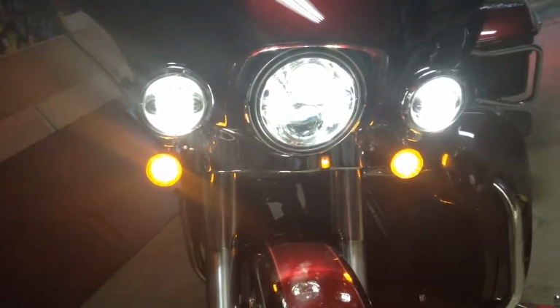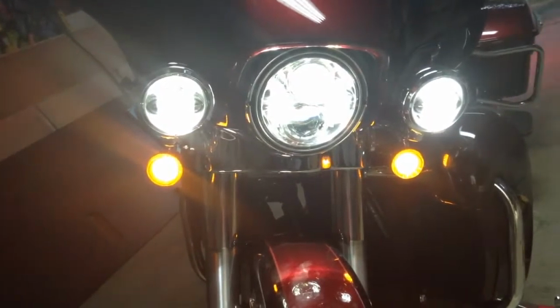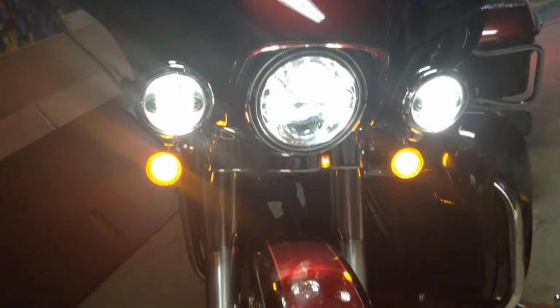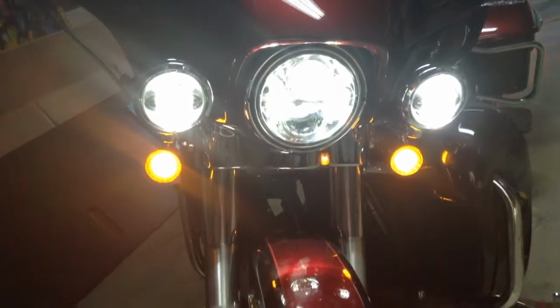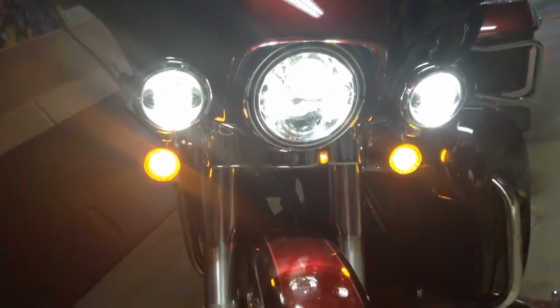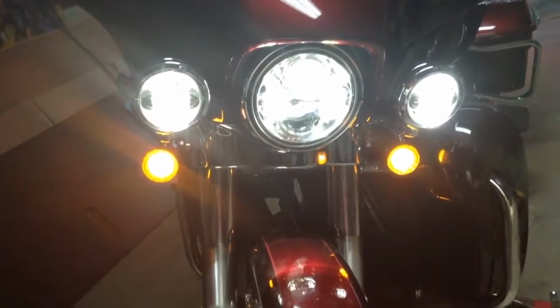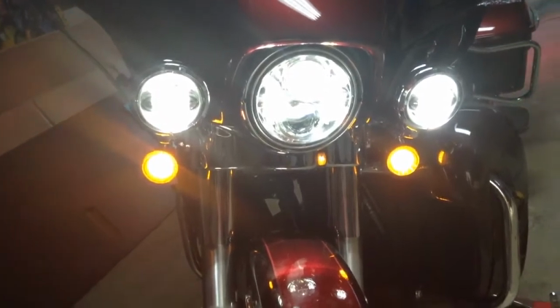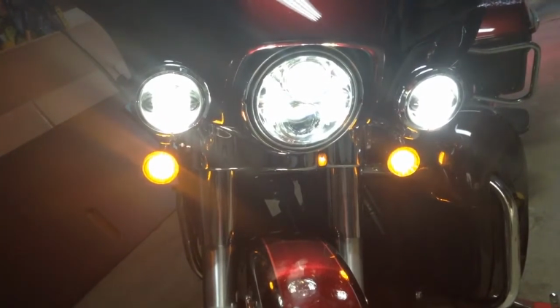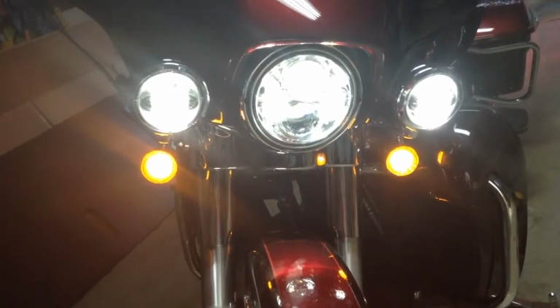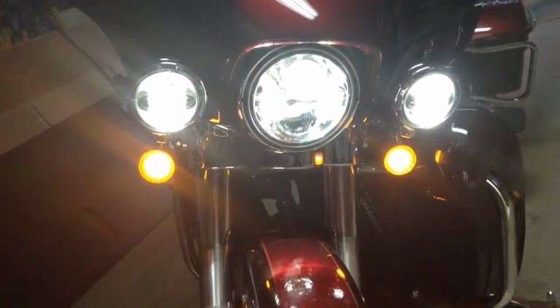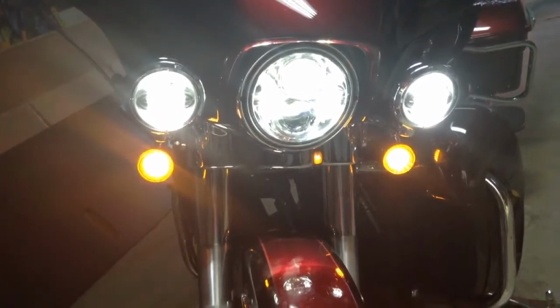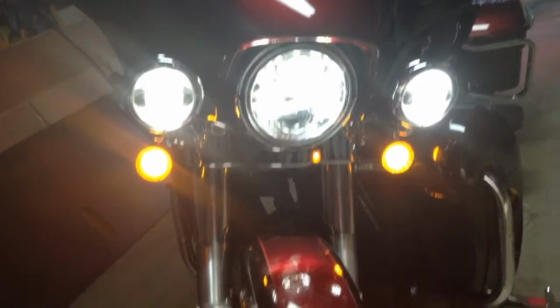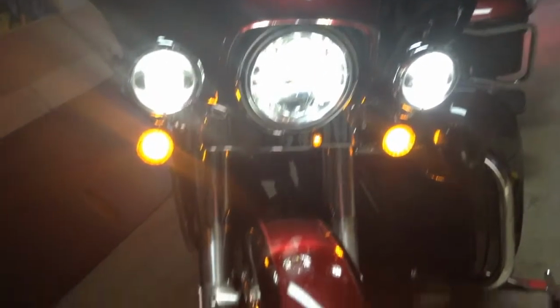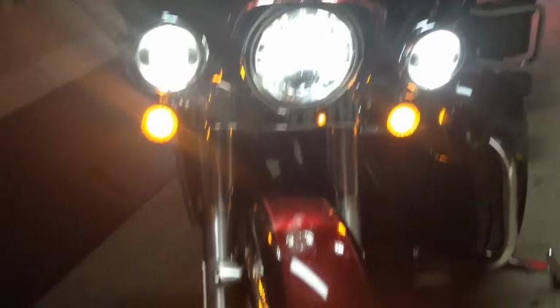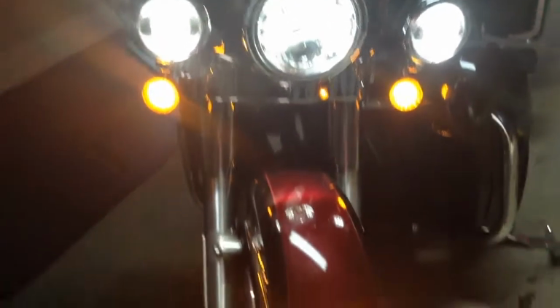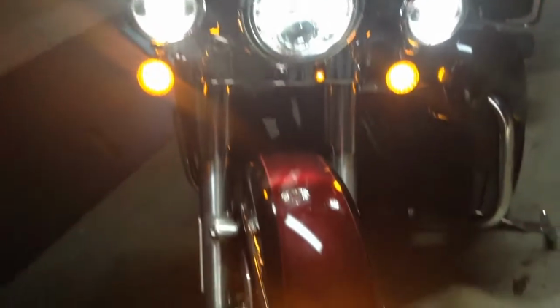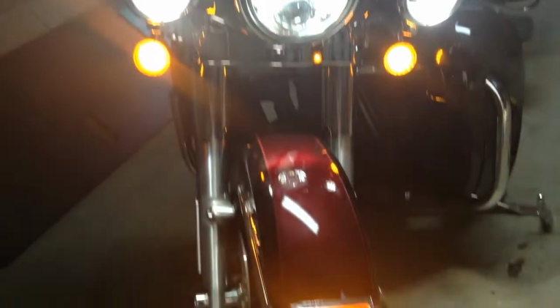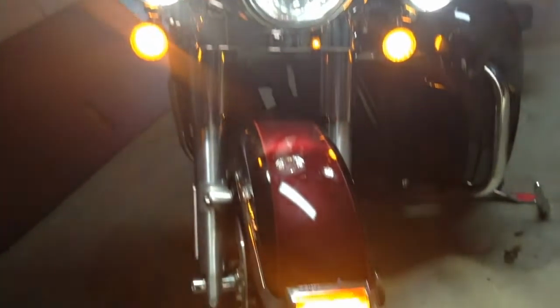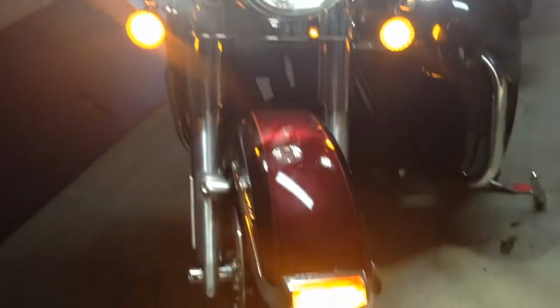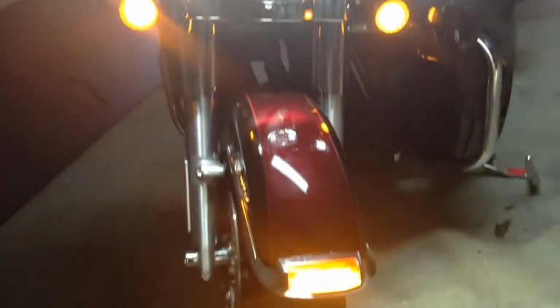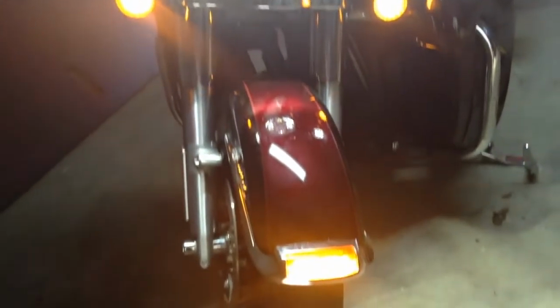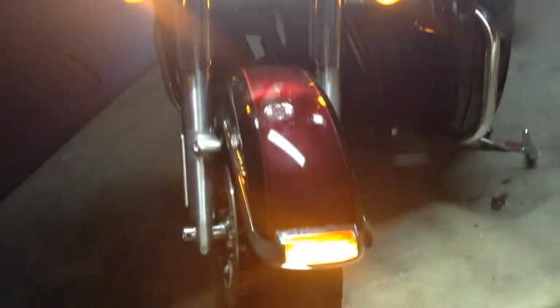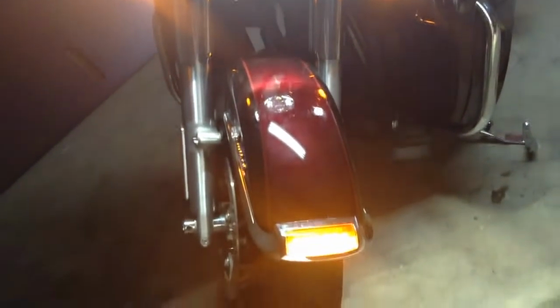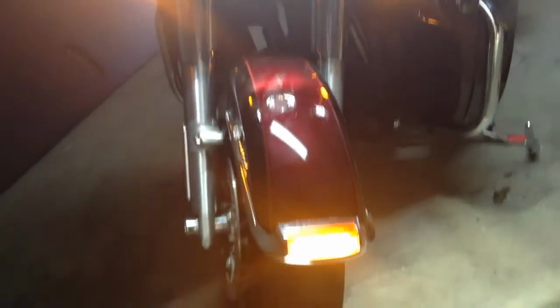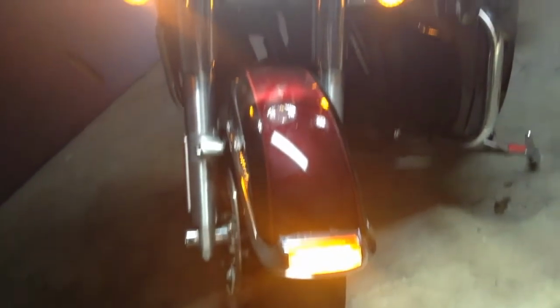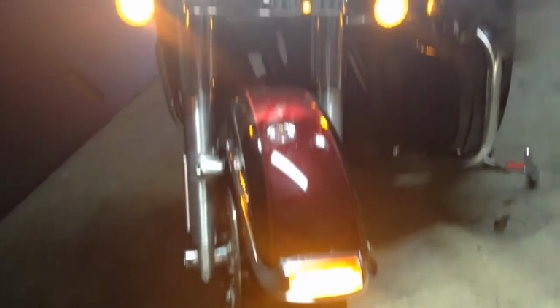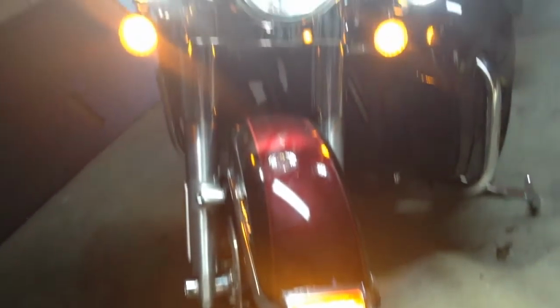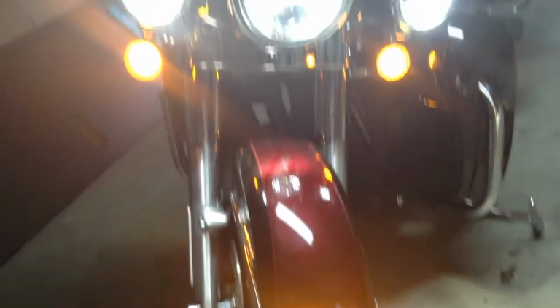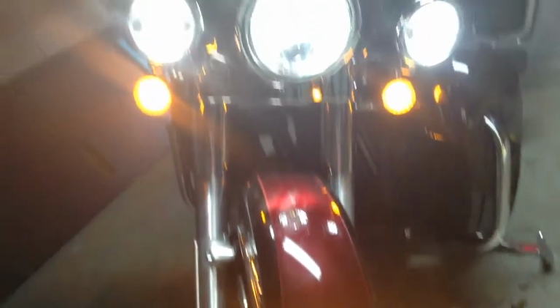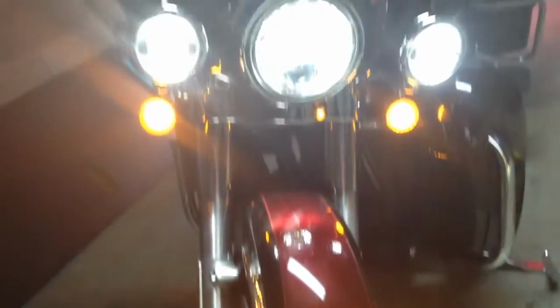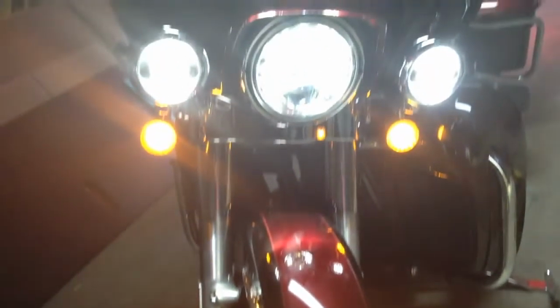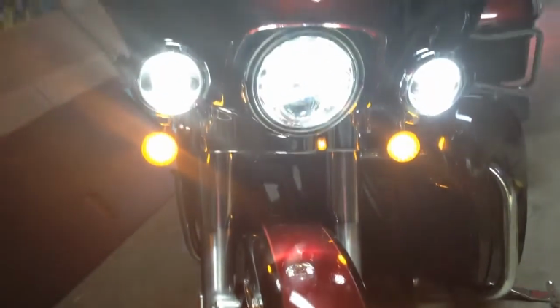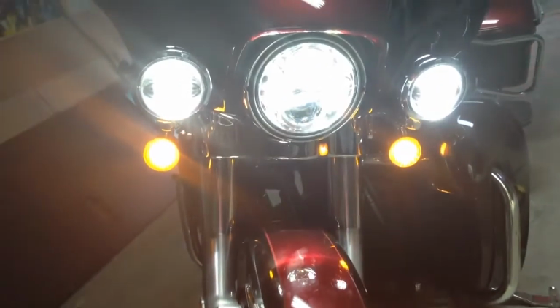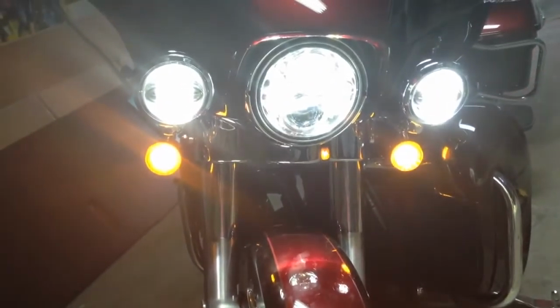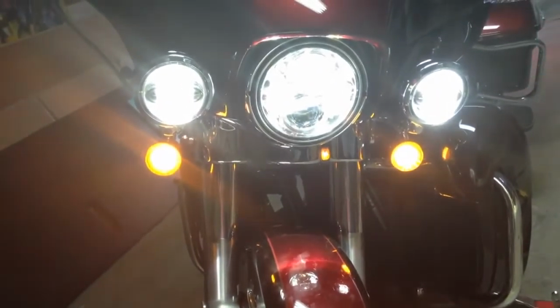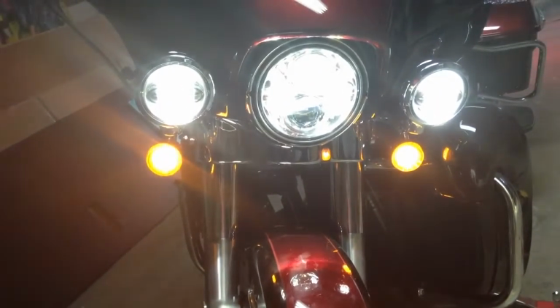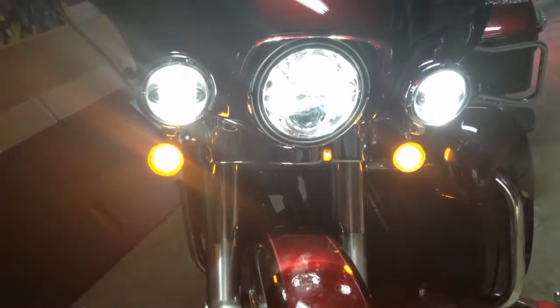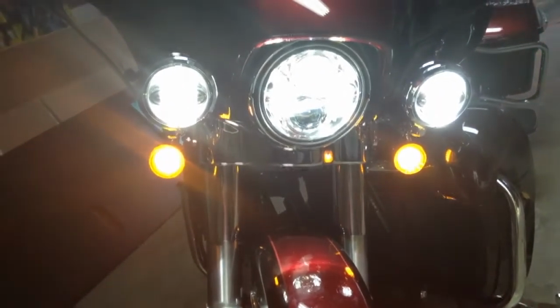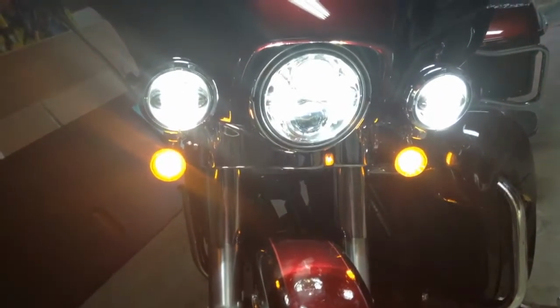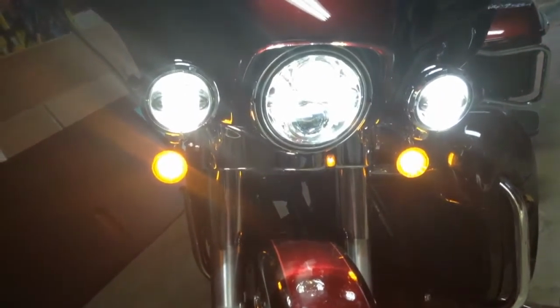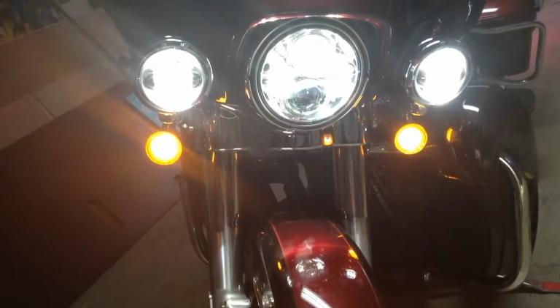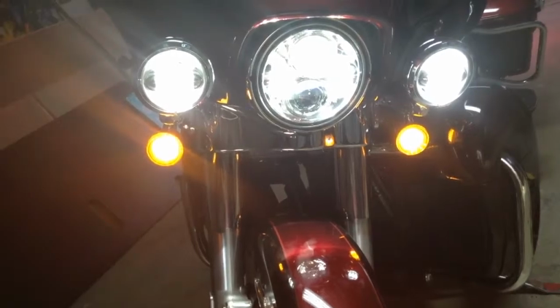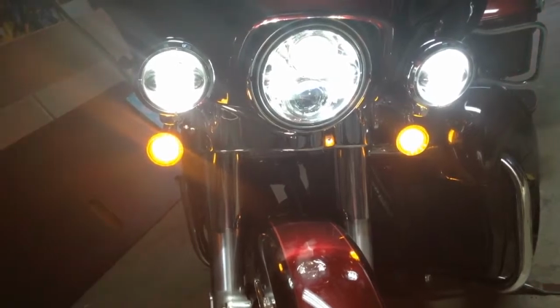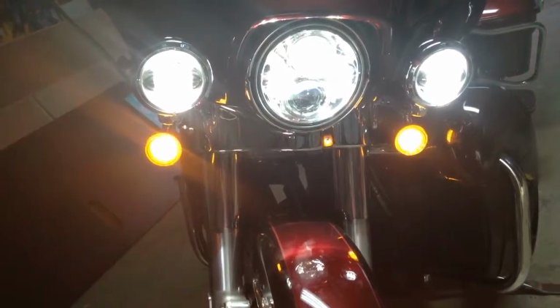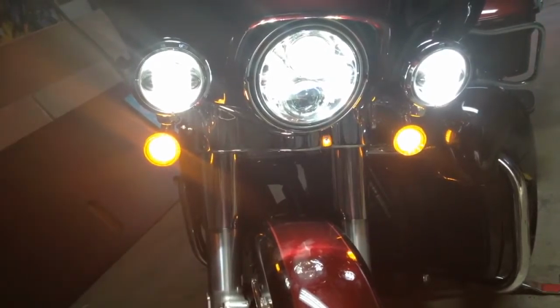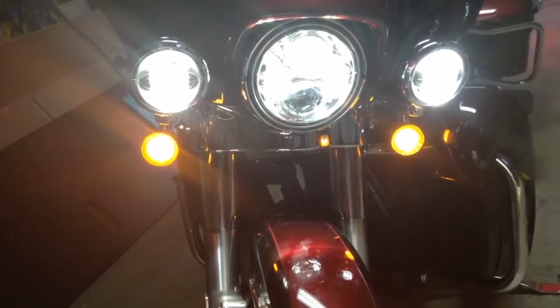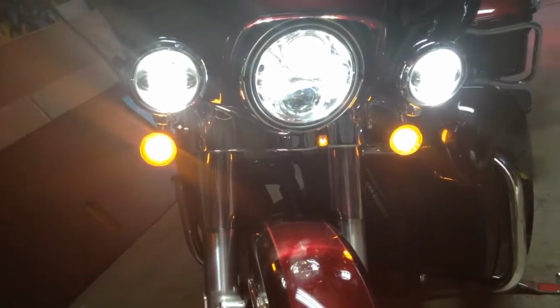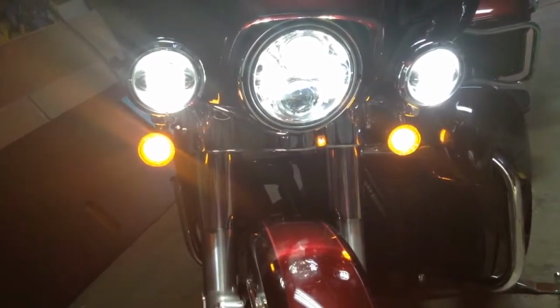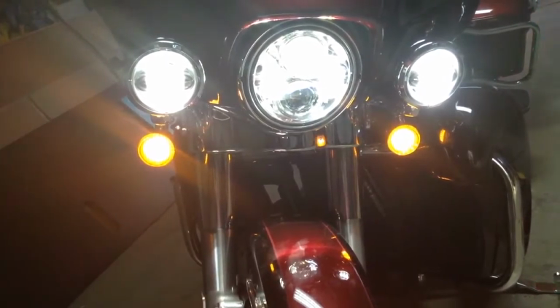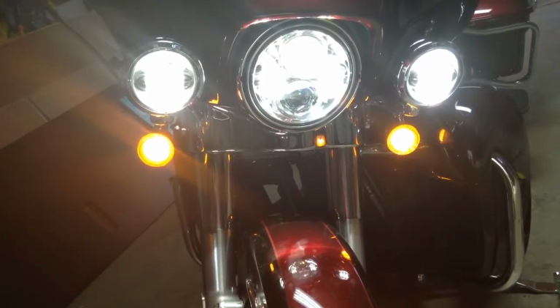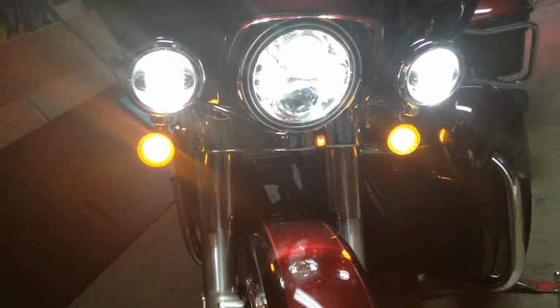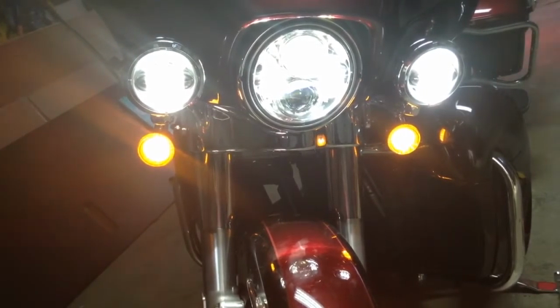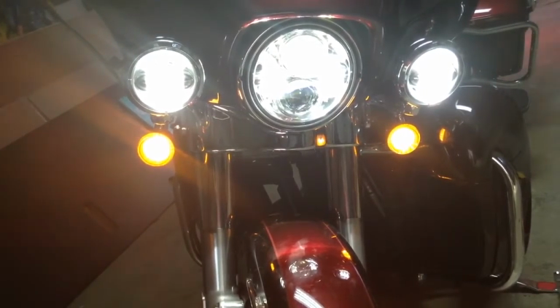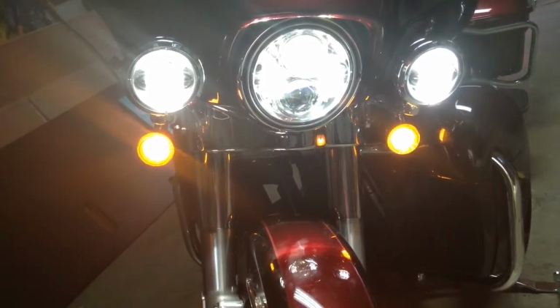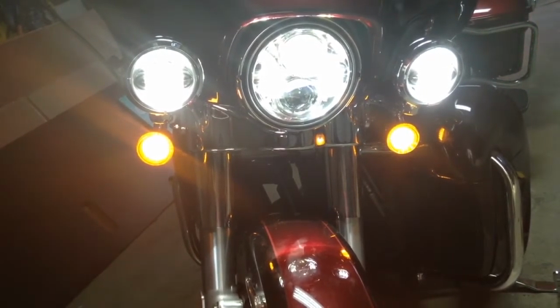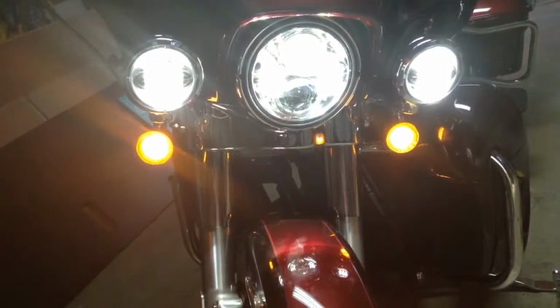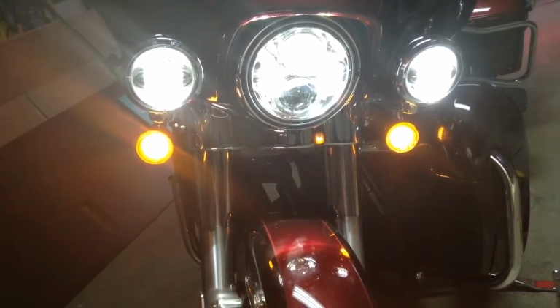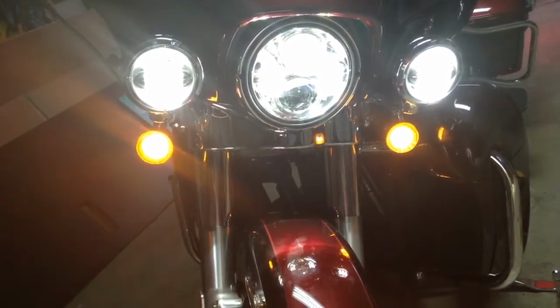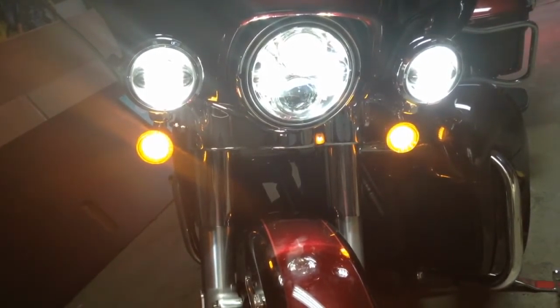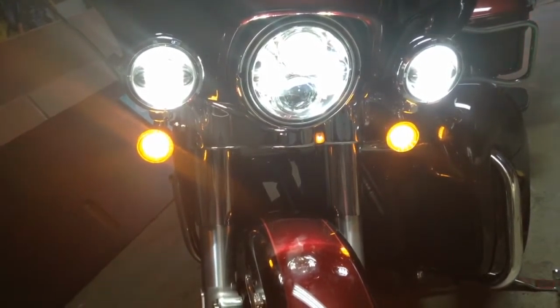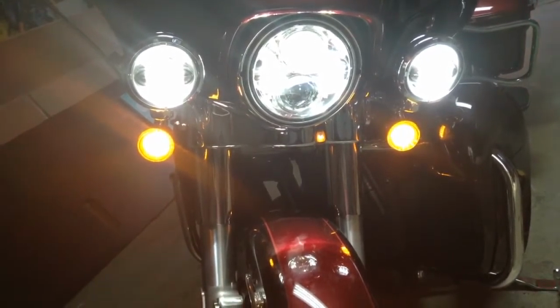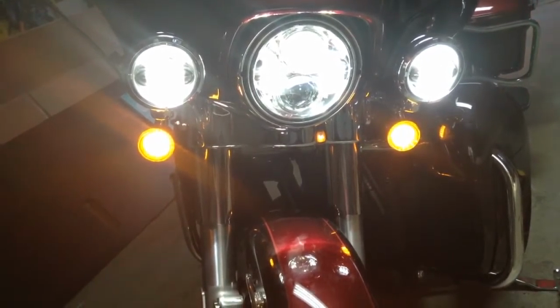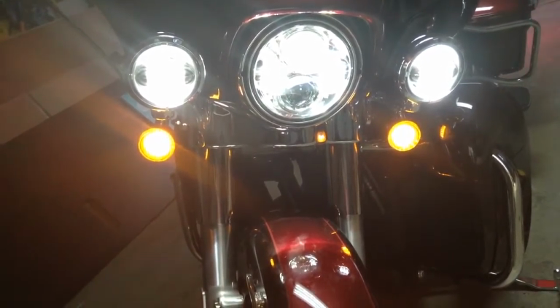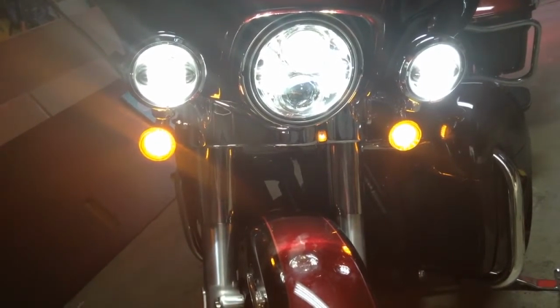Here they are. Everything now is LED in the front. They have Custom Dynamics turn signals.